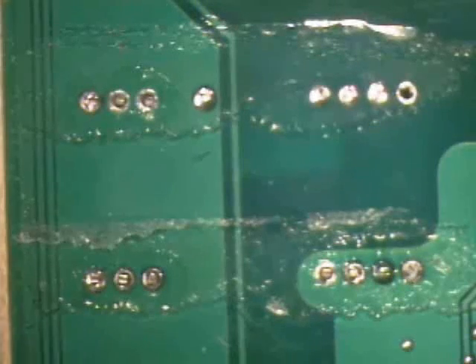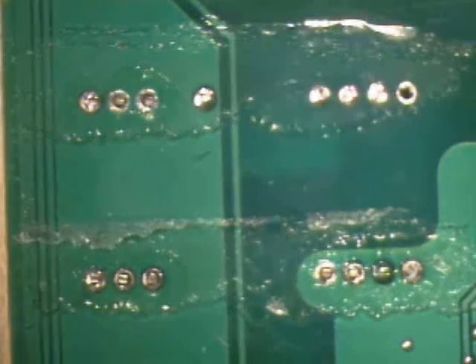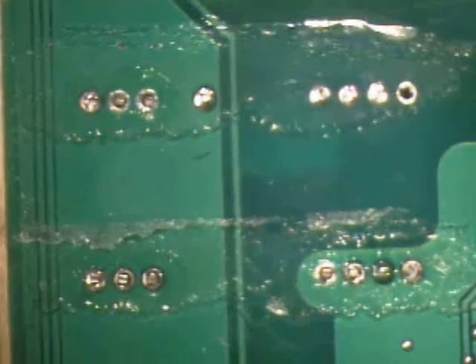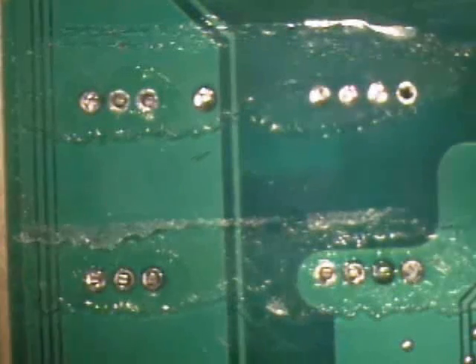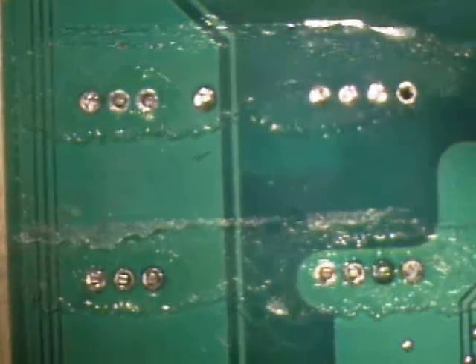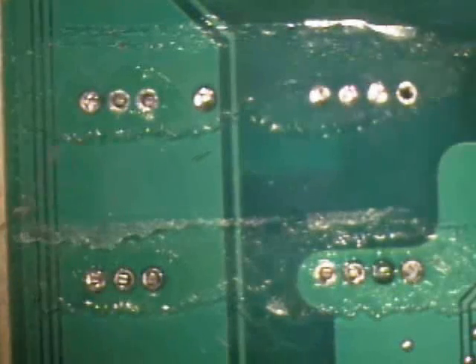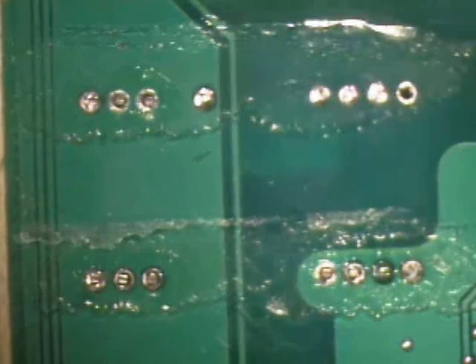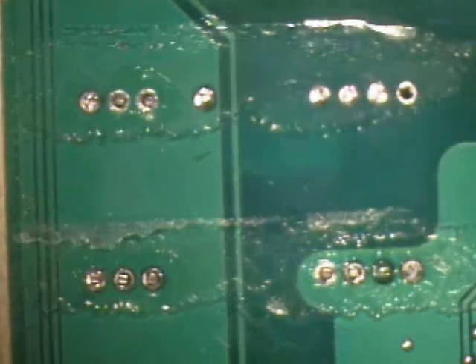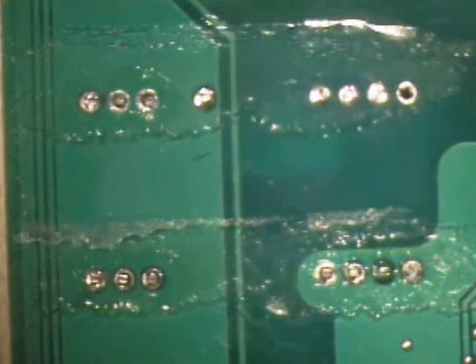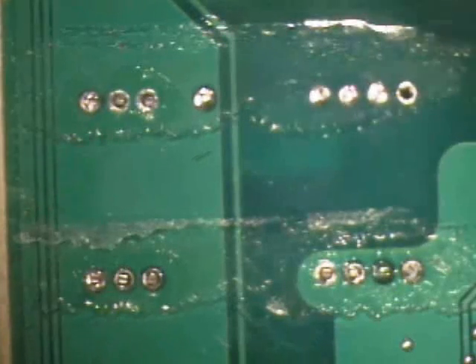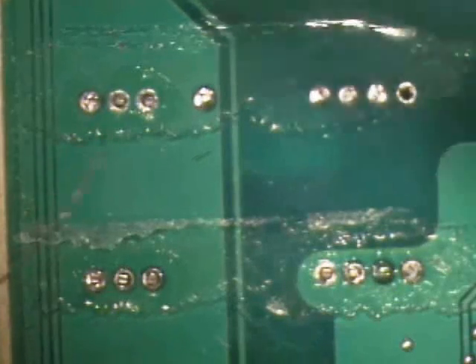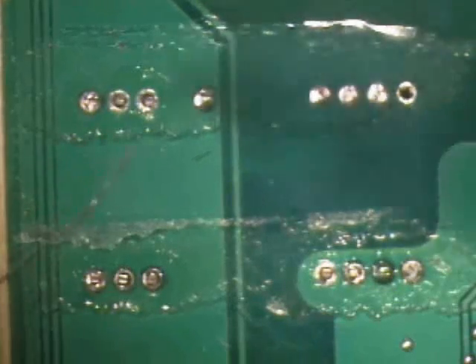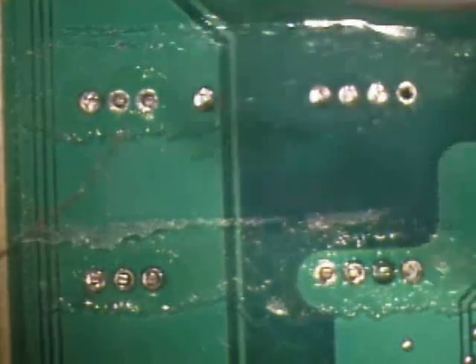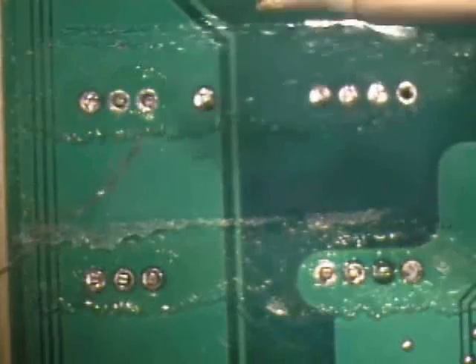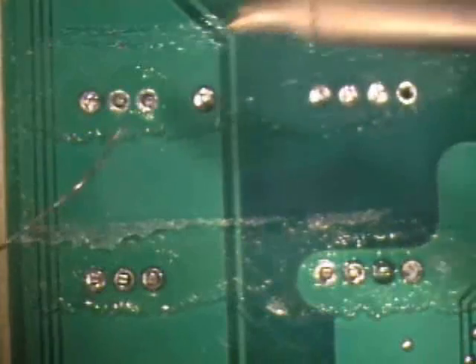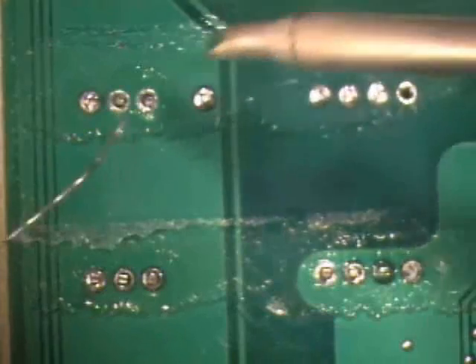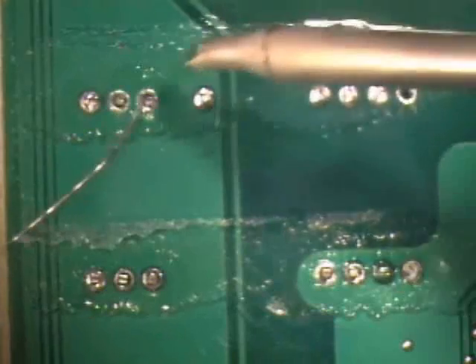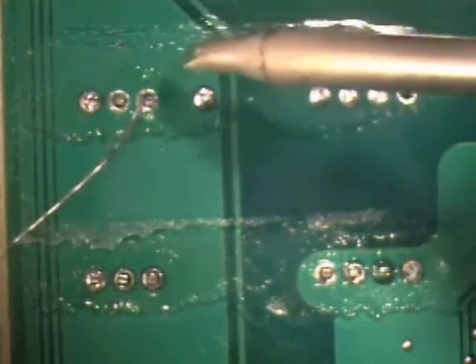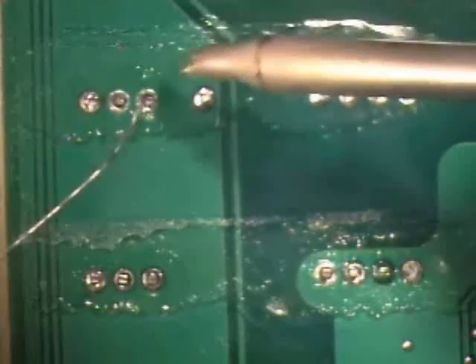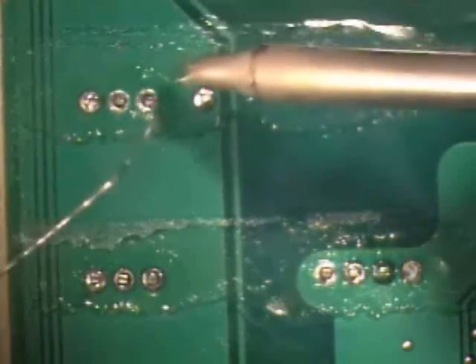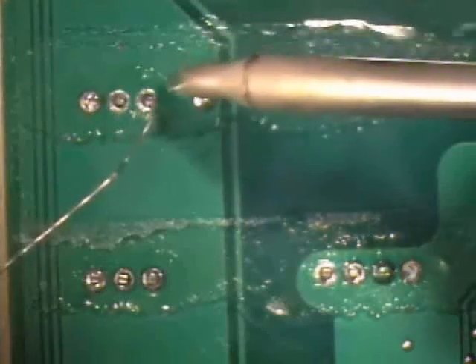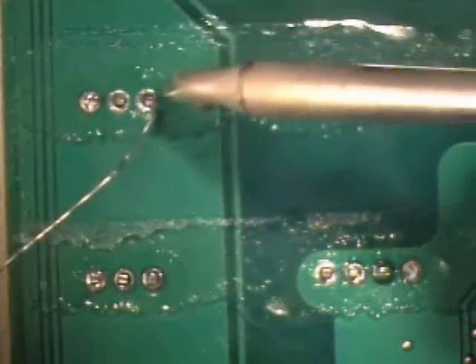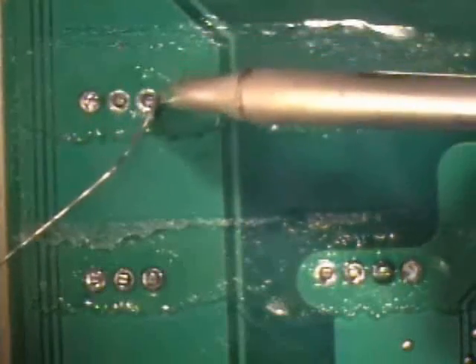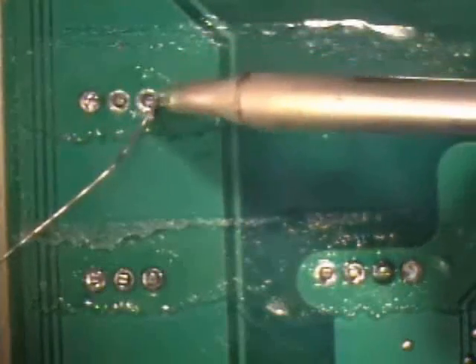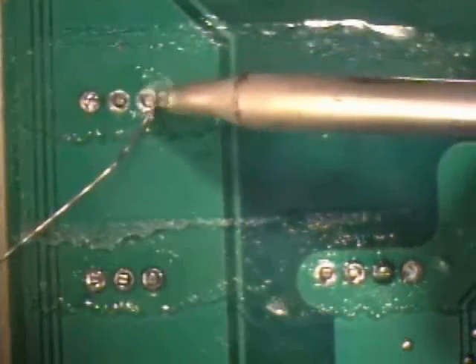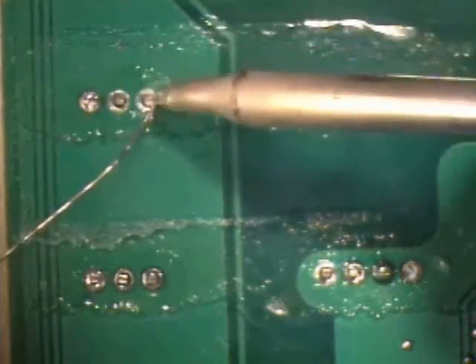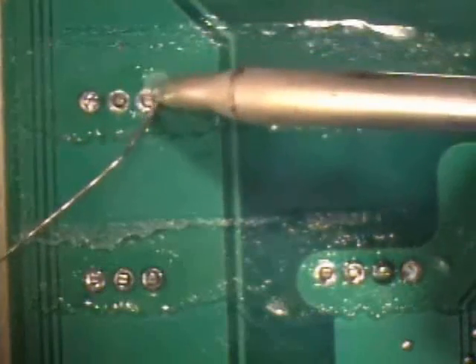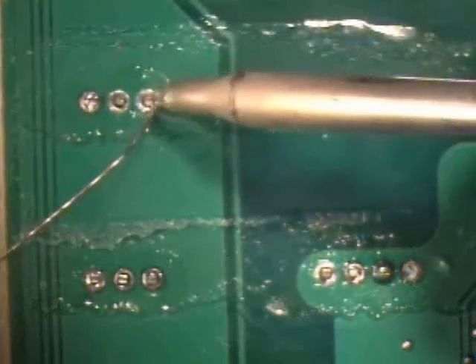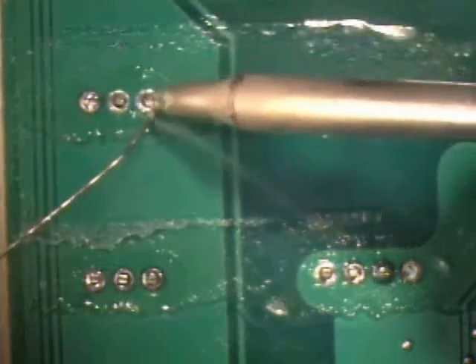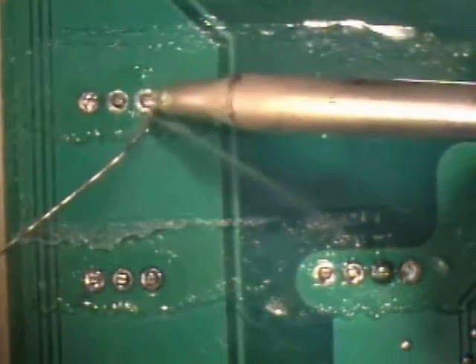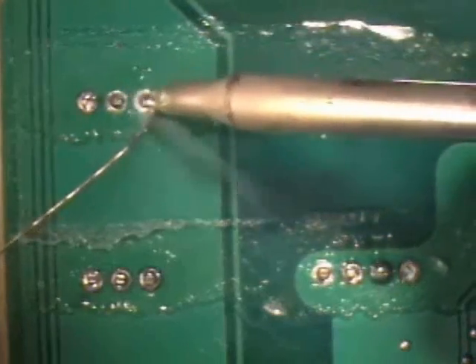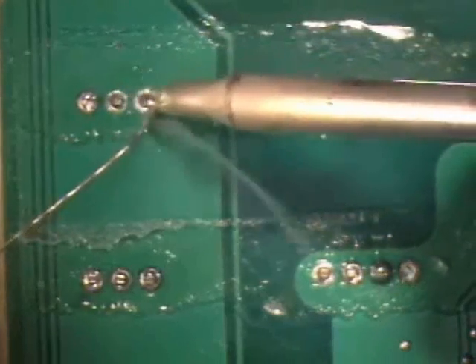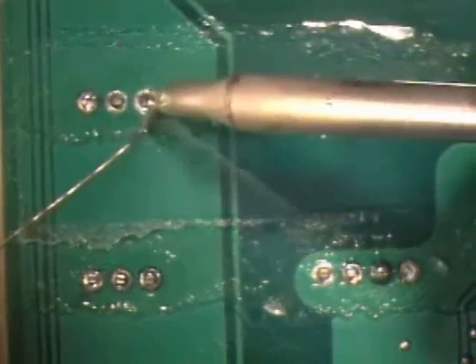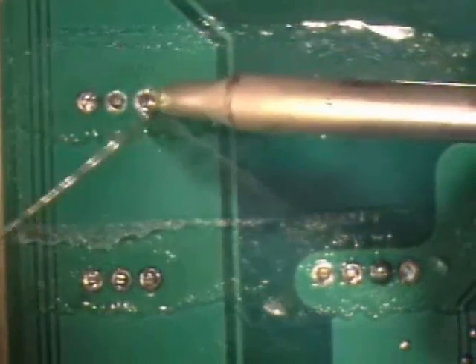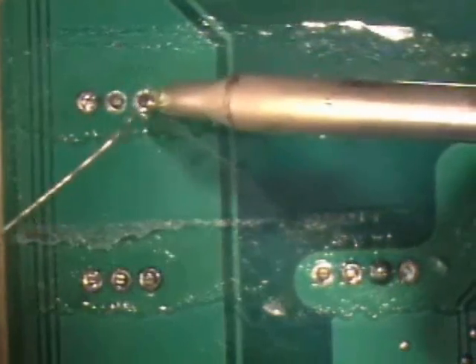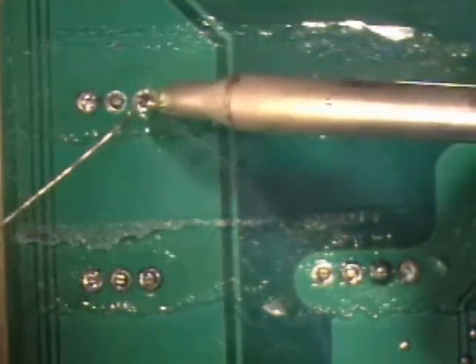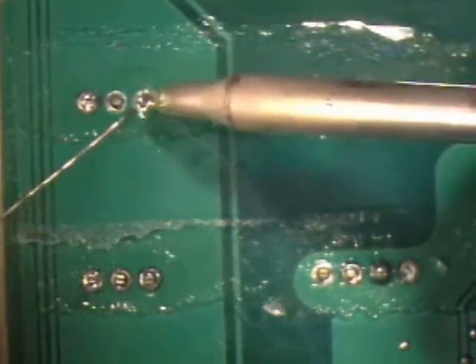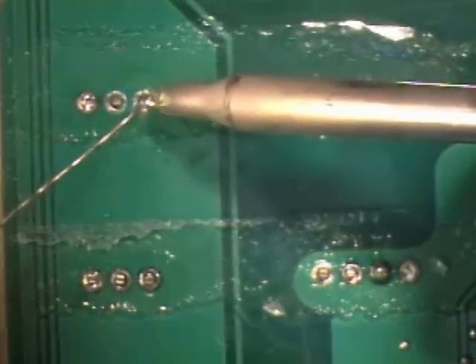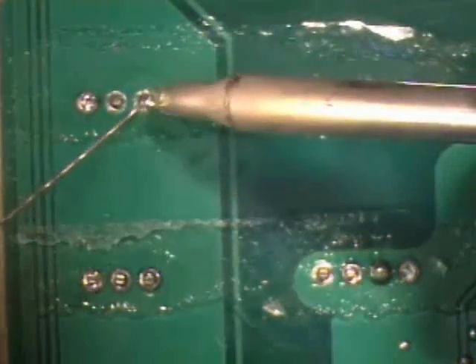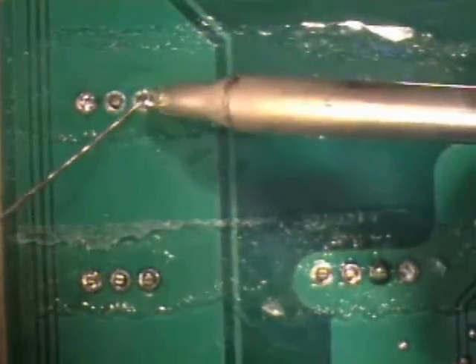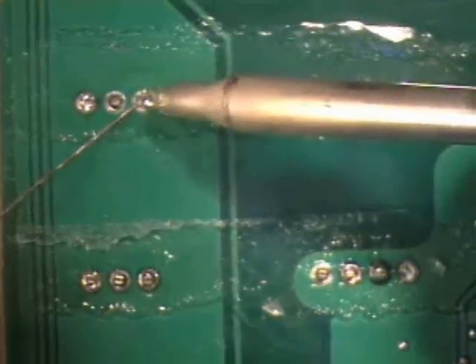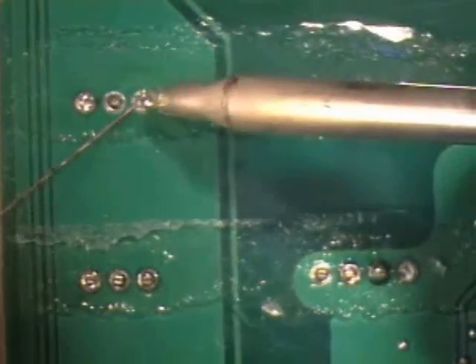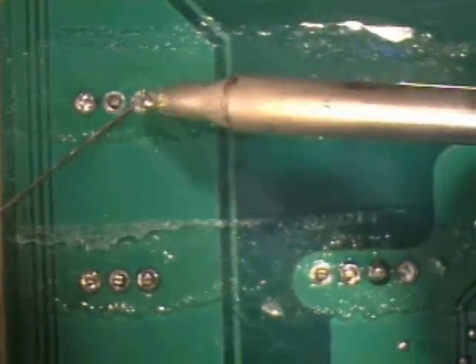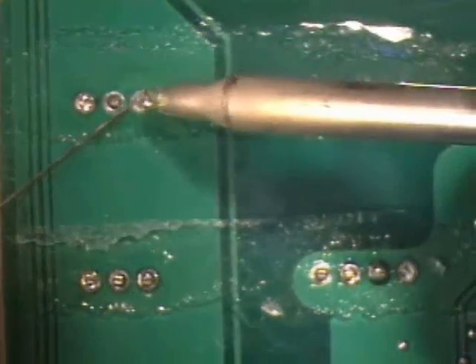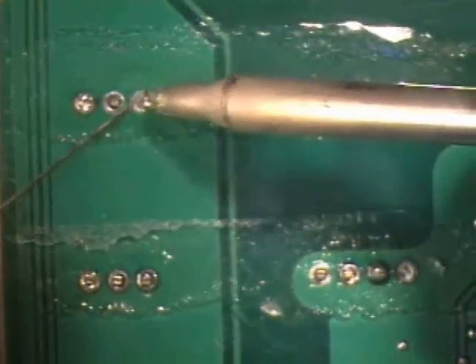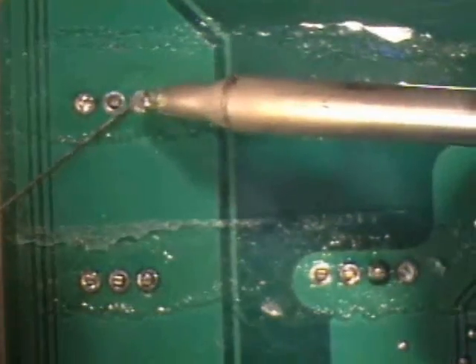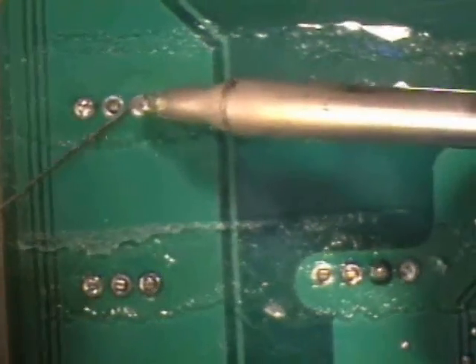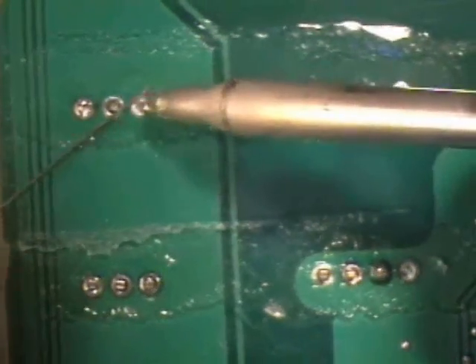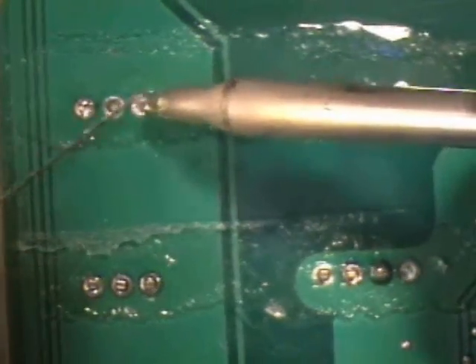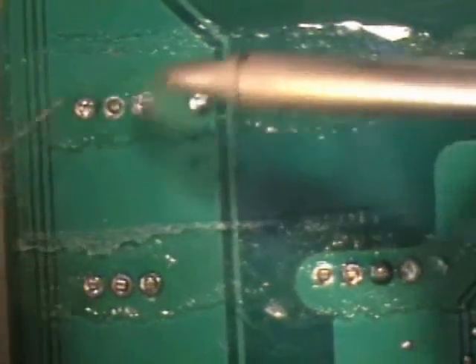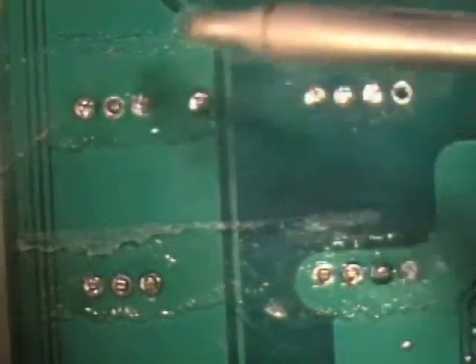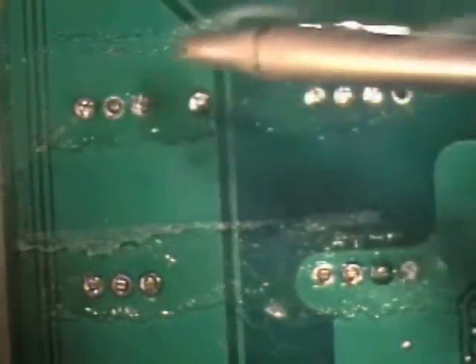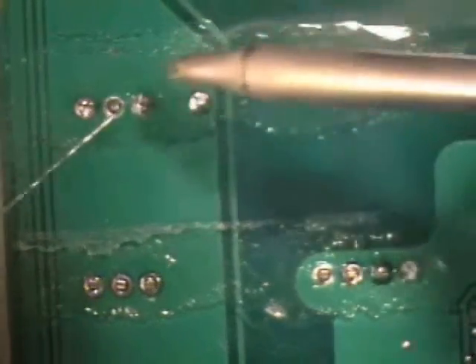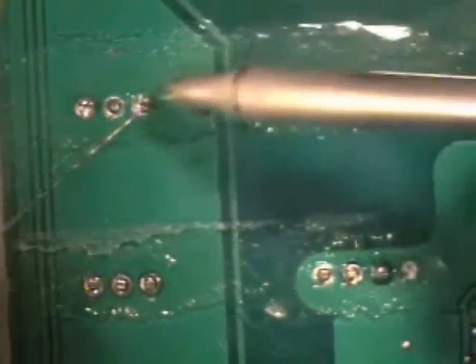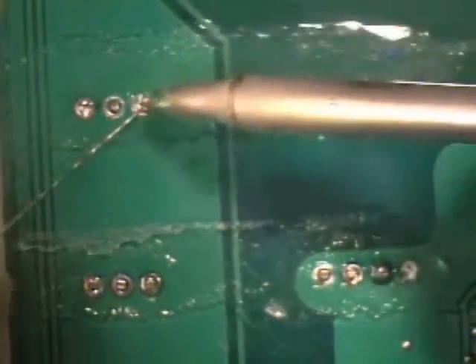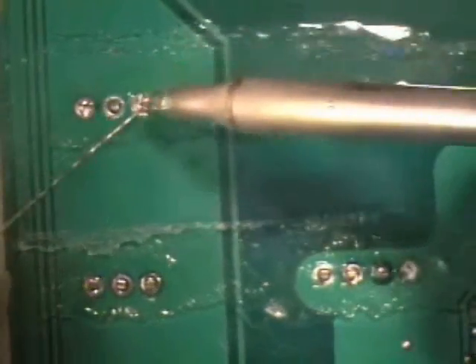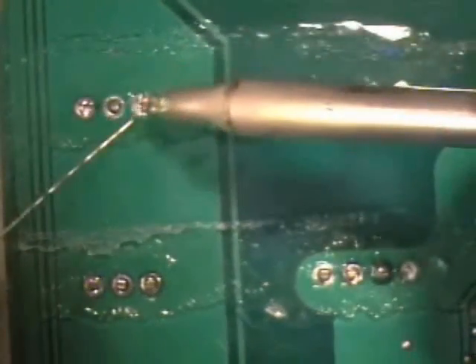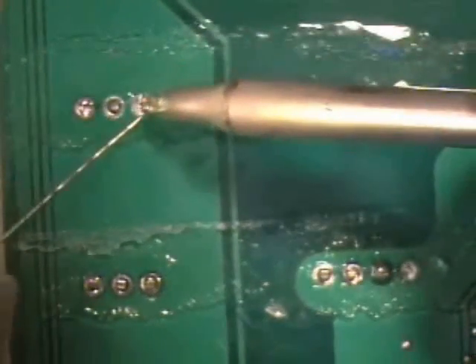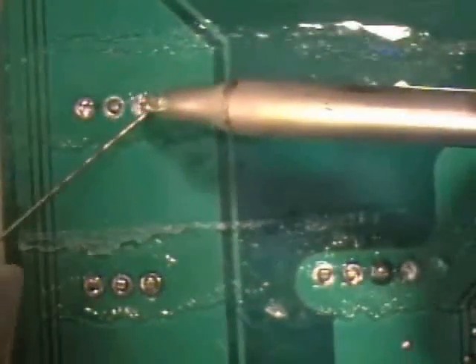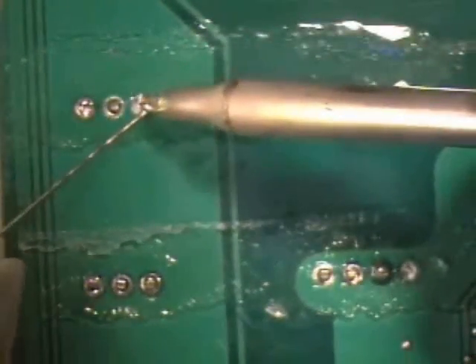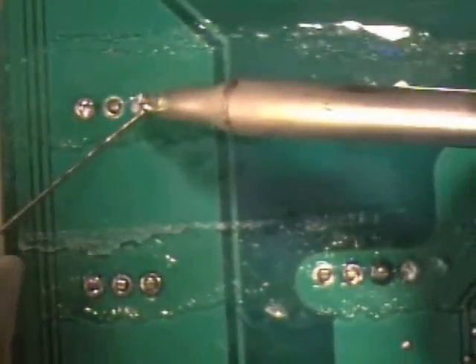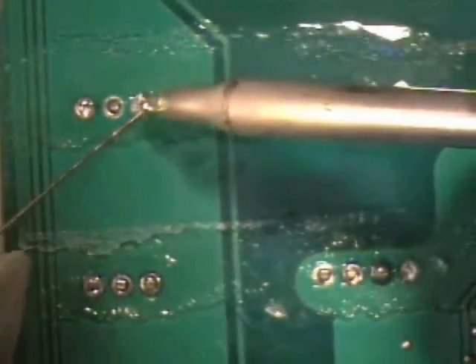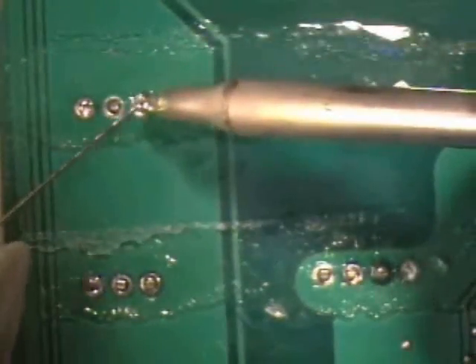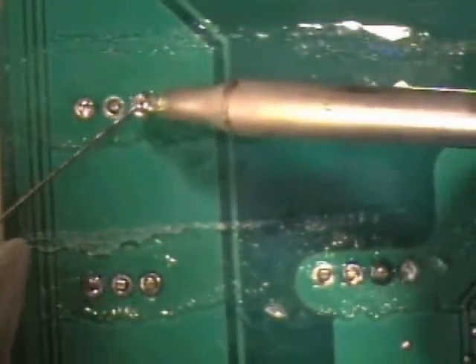To solder all nine leads into position, beginning with one of the leads that was not tack soldered, solder all nine leads into position.